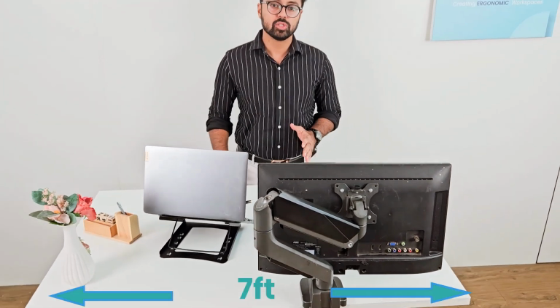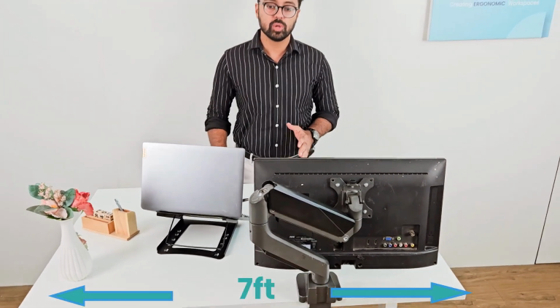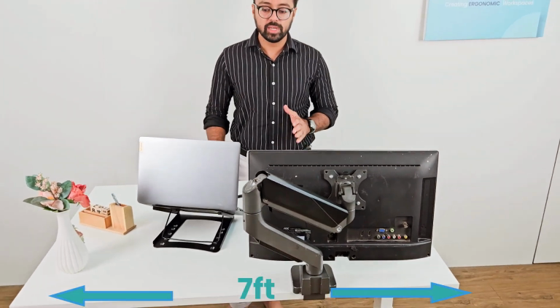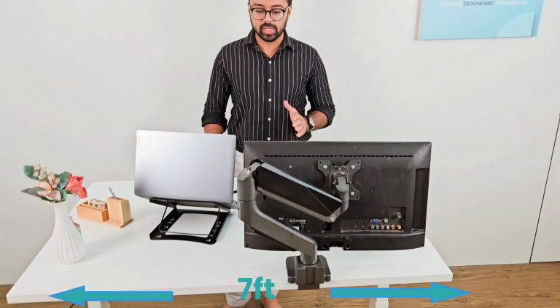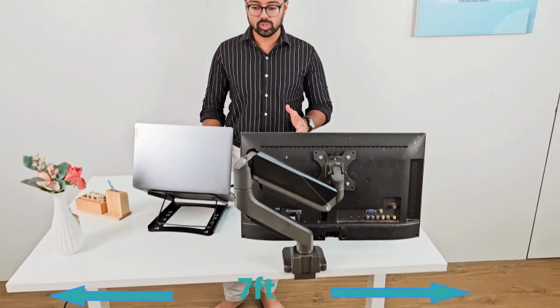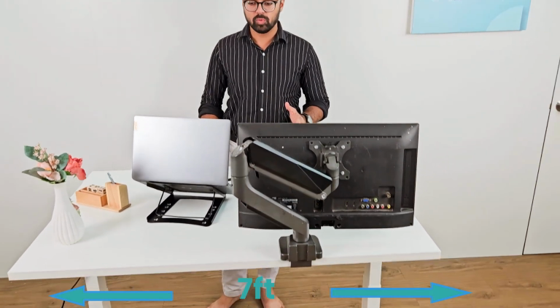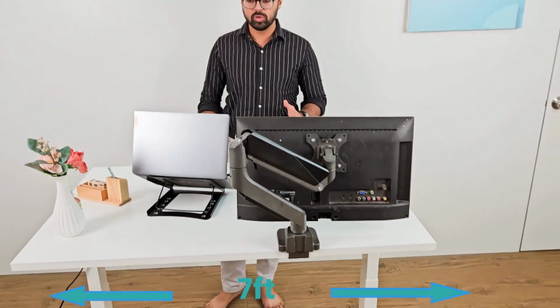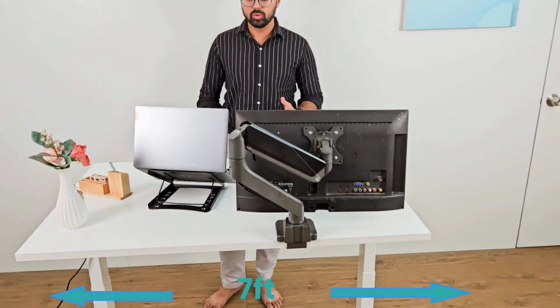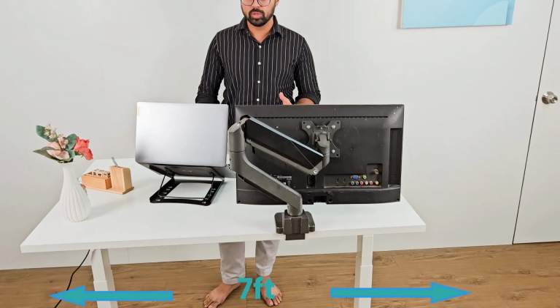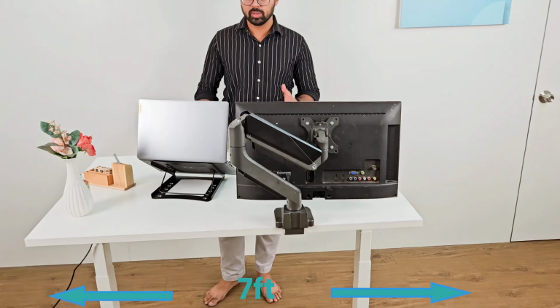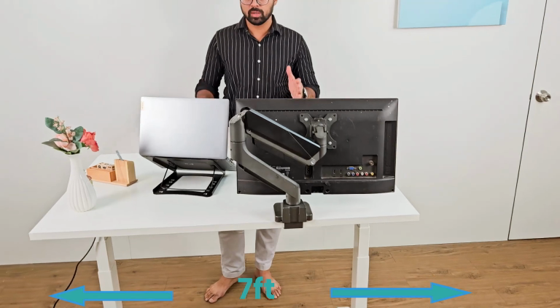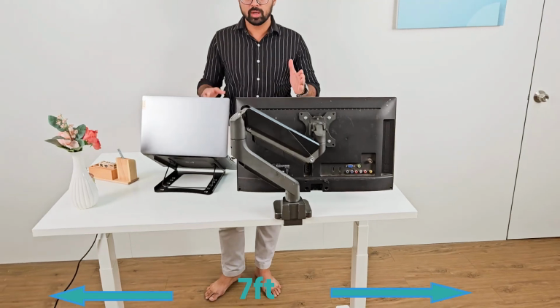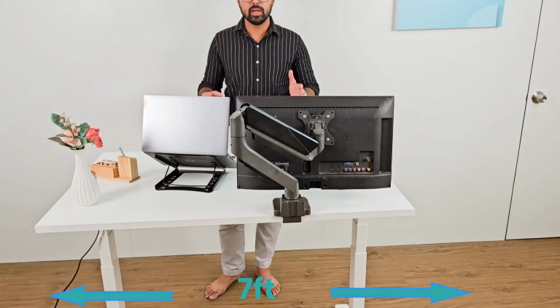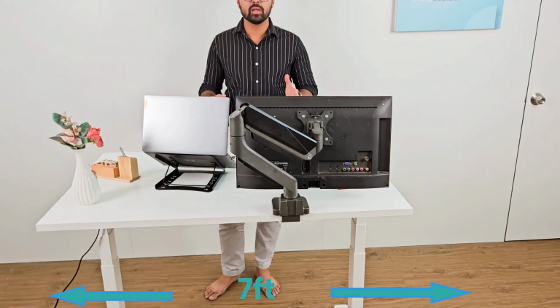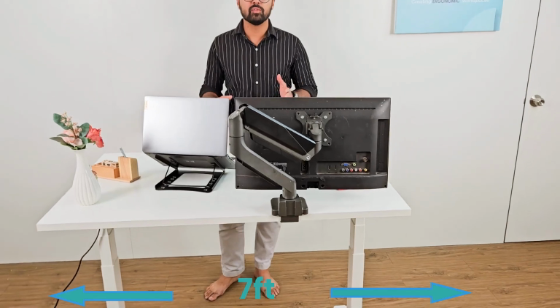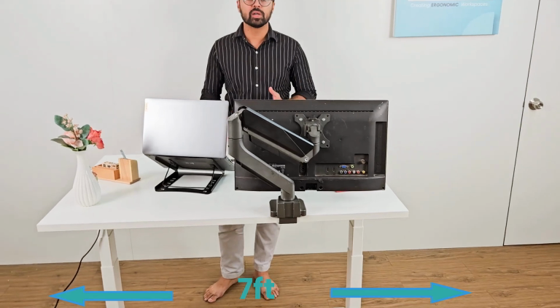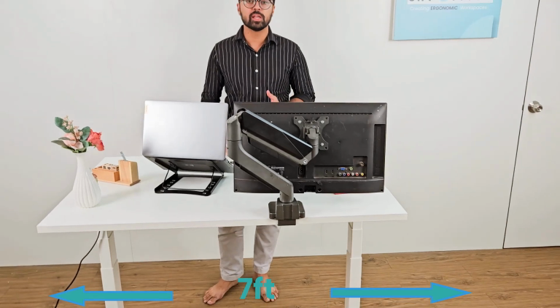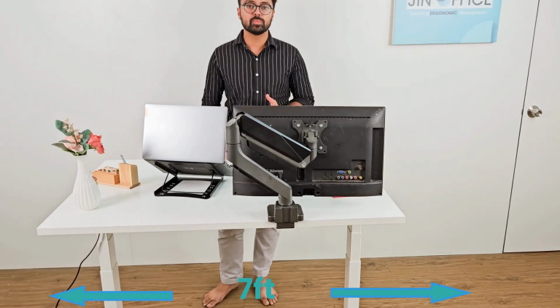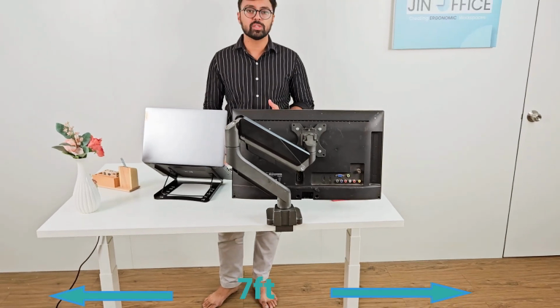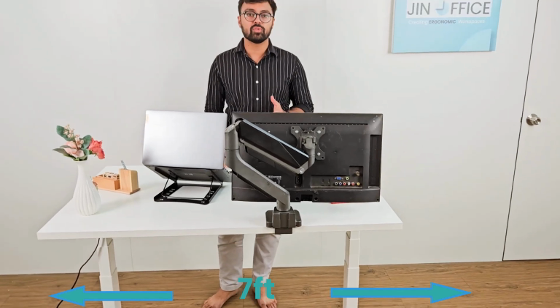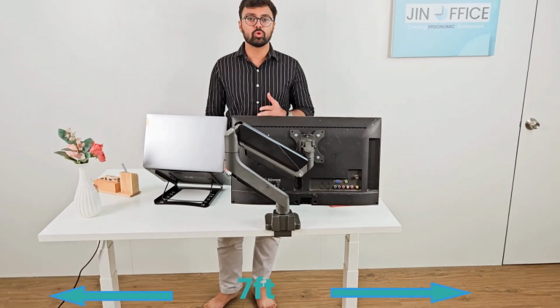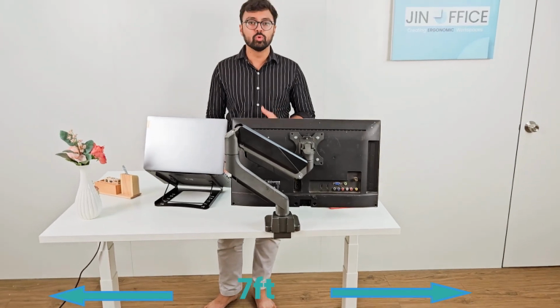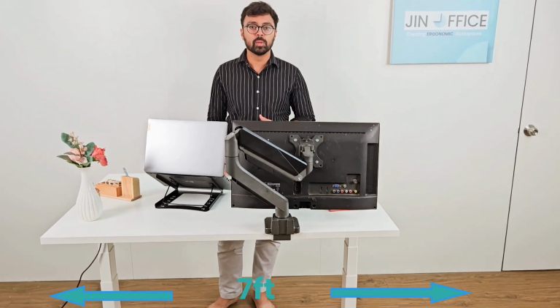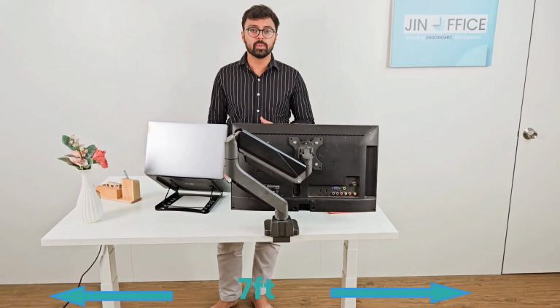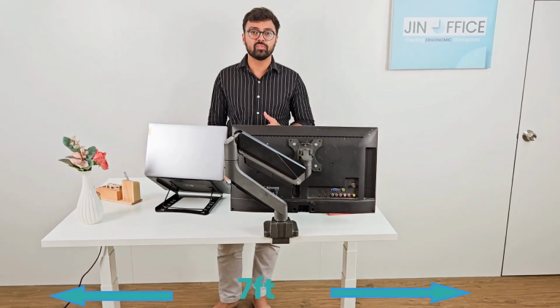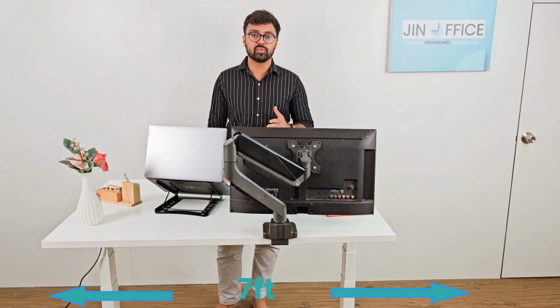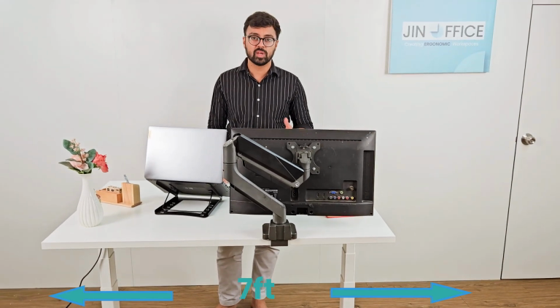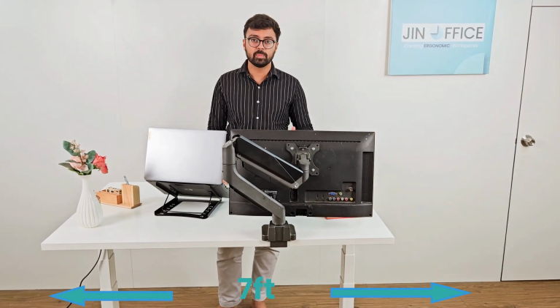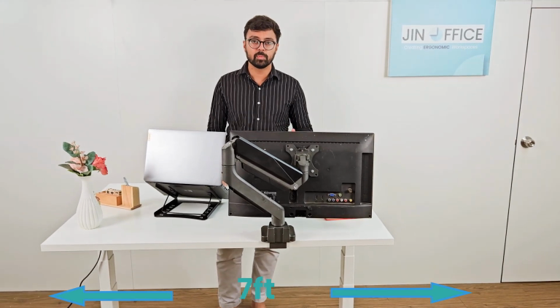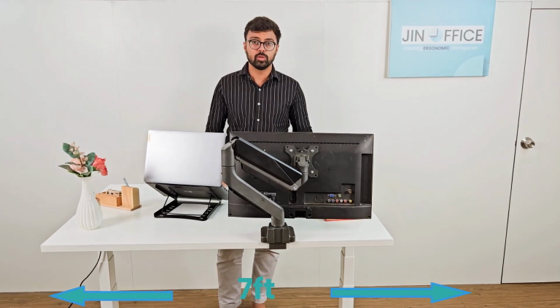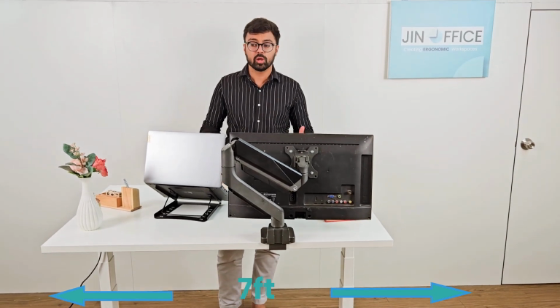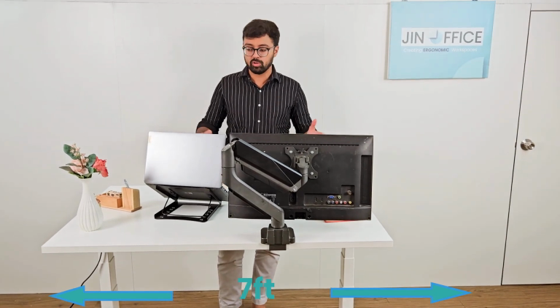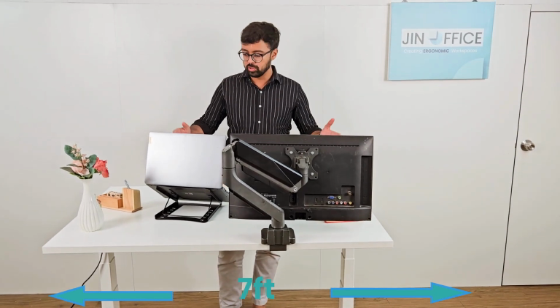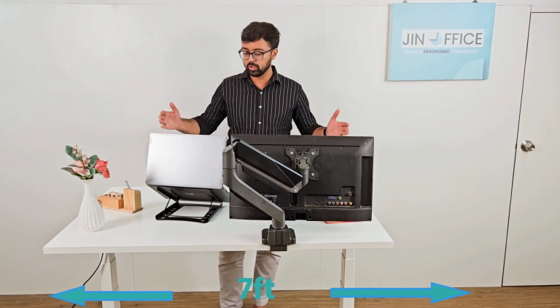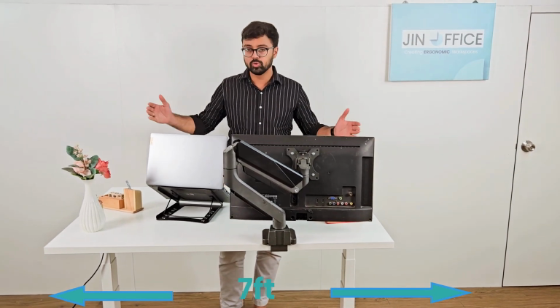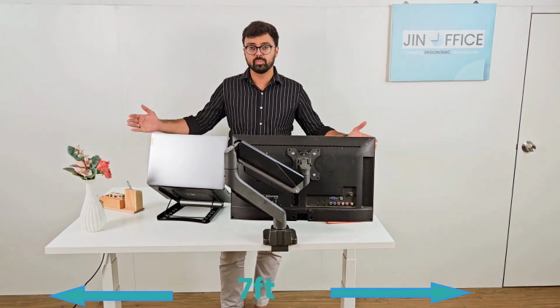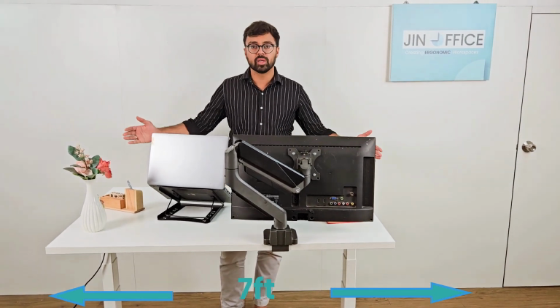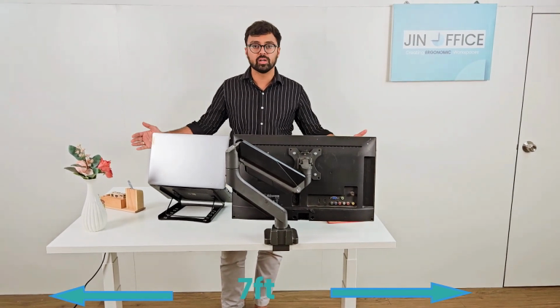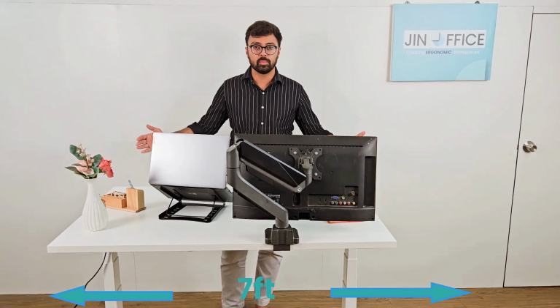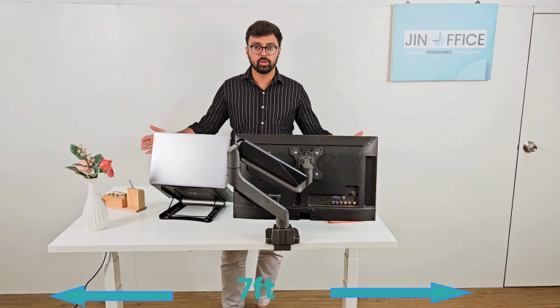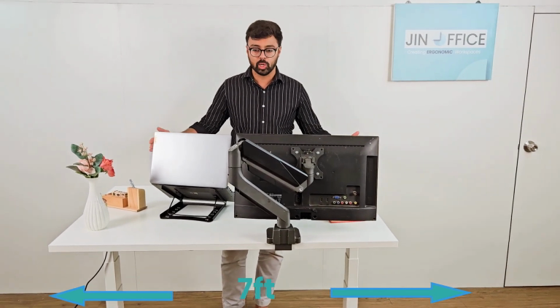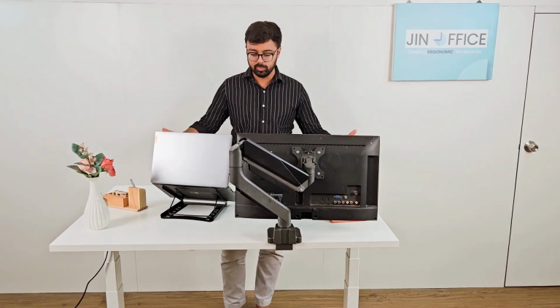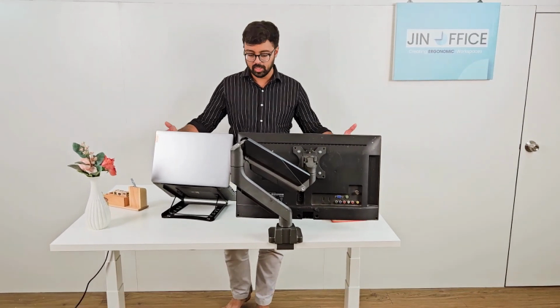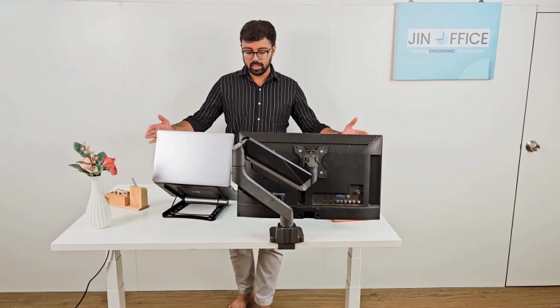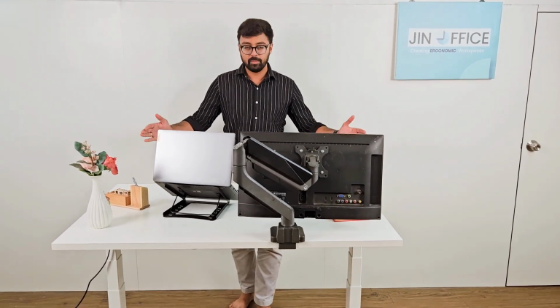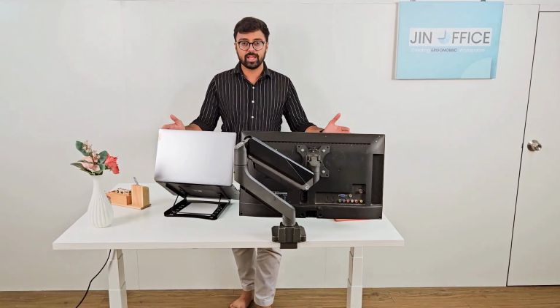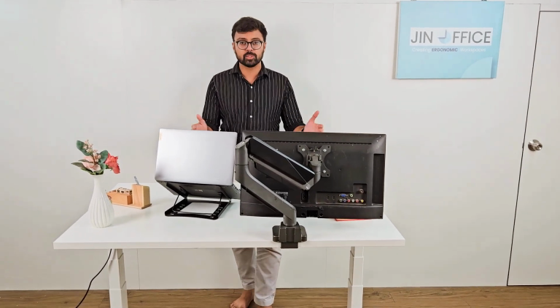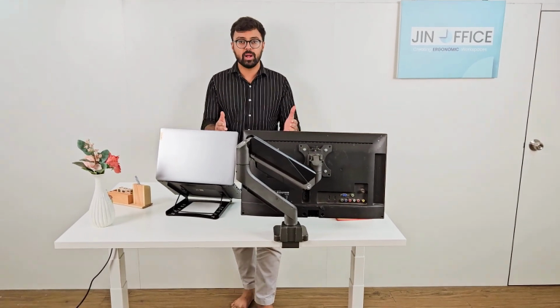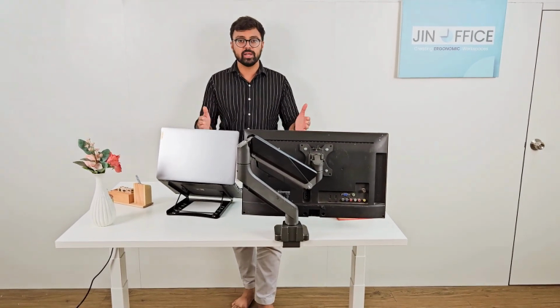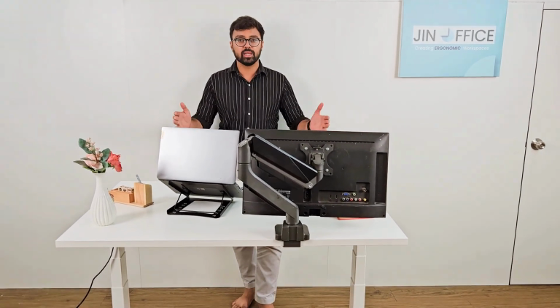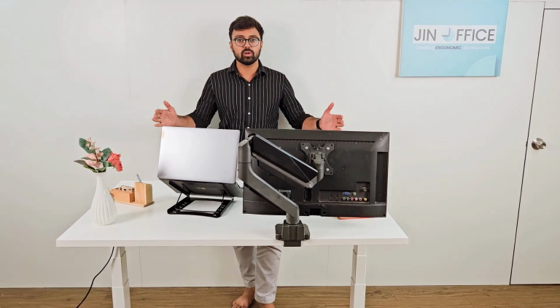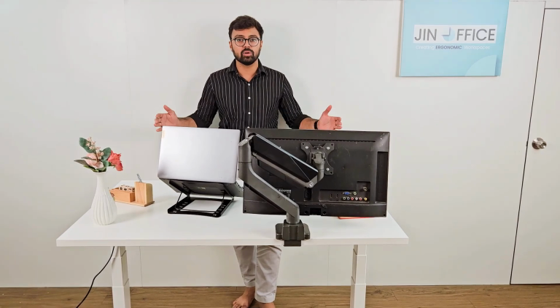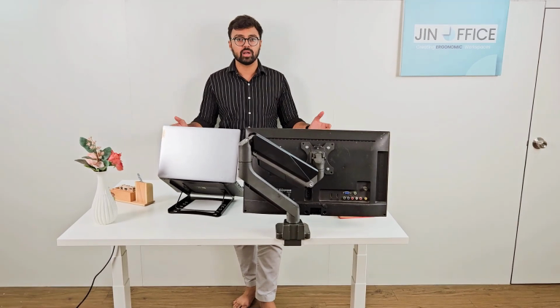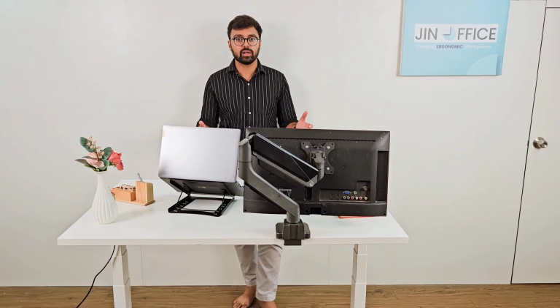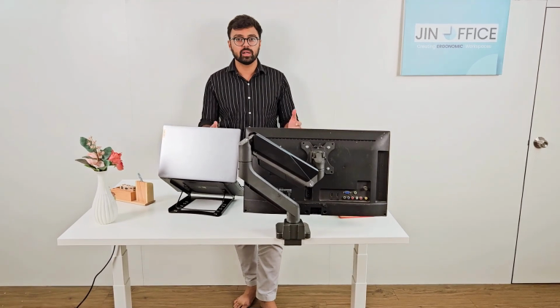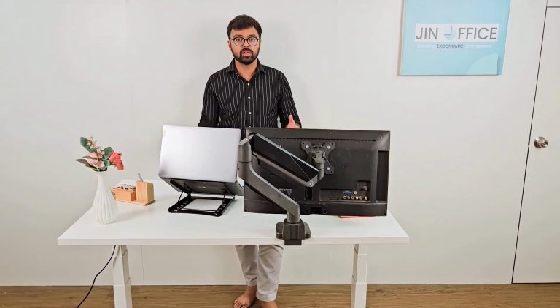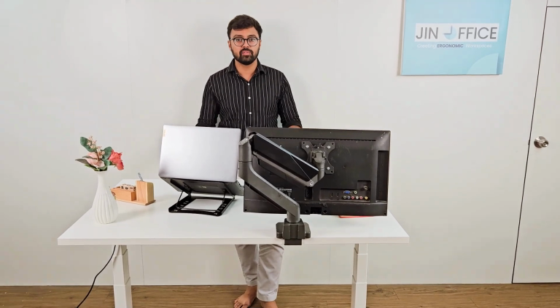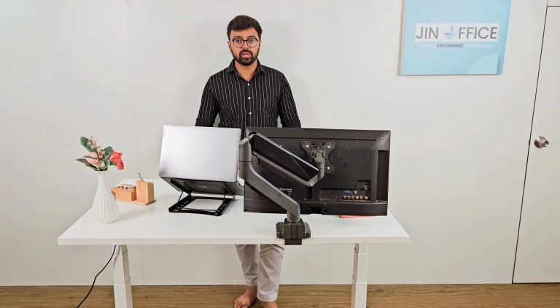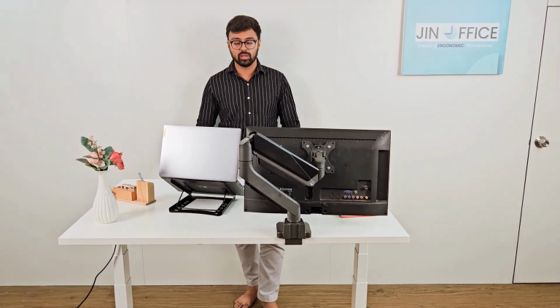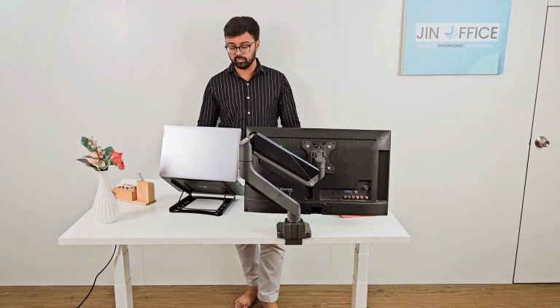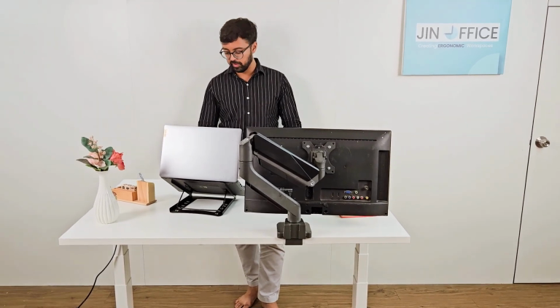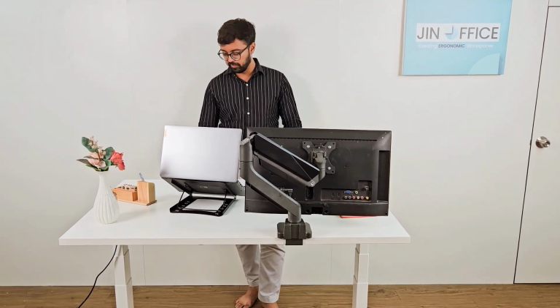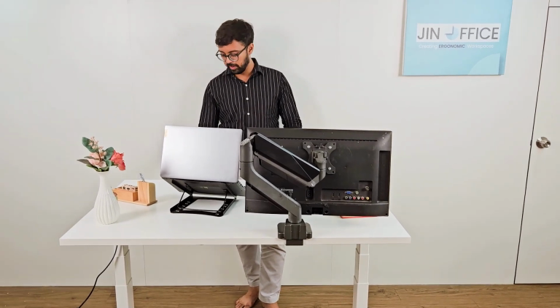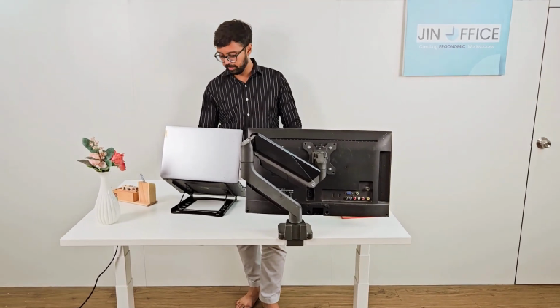It is also width adjustable, which means you can use a bigger tabletop. In case you want to create a workspace for 2 or 3 people, you can use bigger tabletops by expanding and contracting the width of the frame.